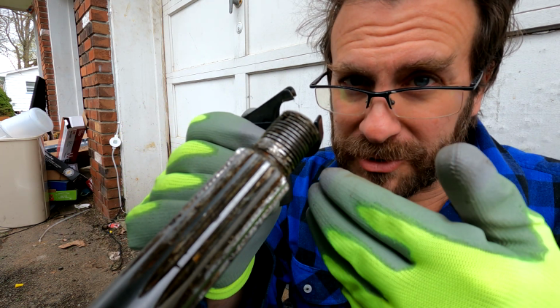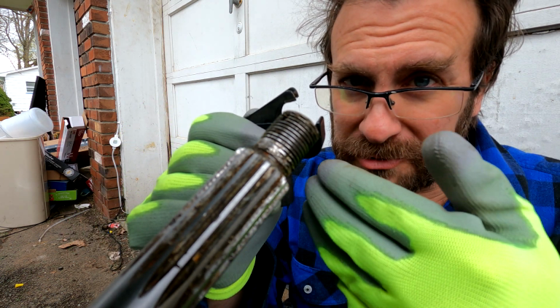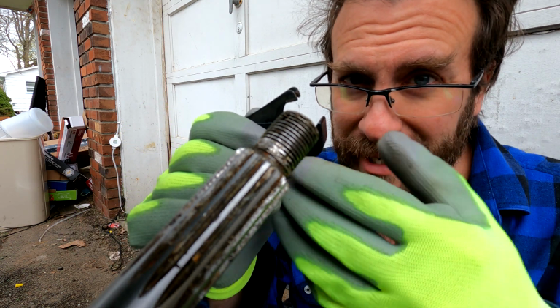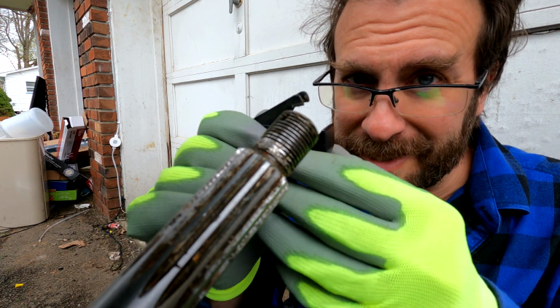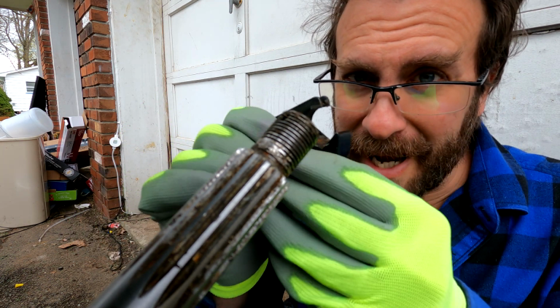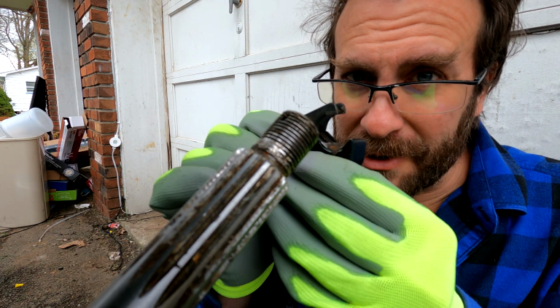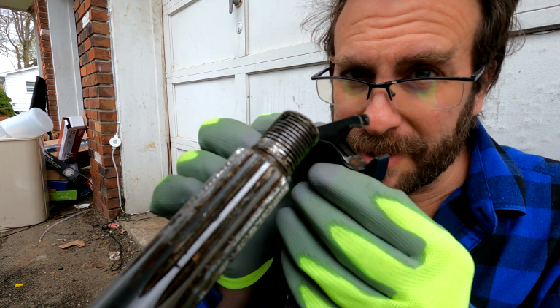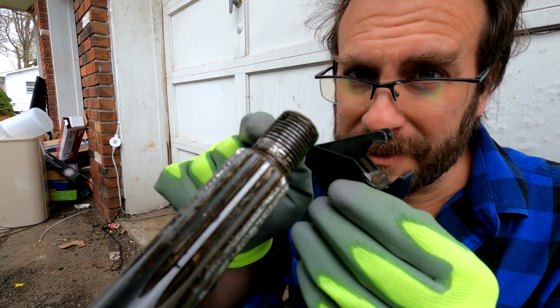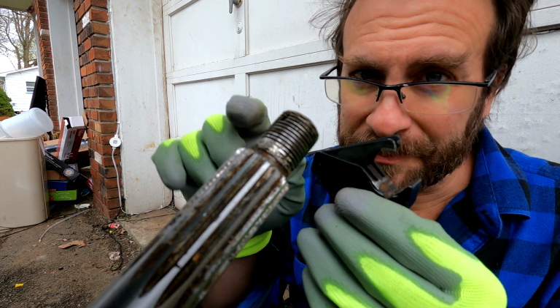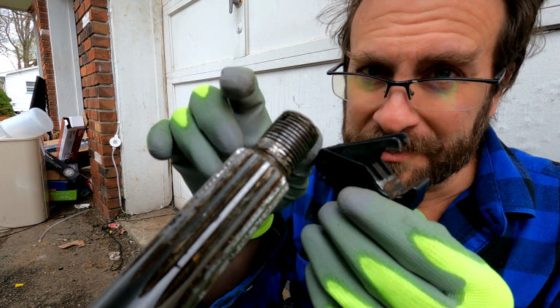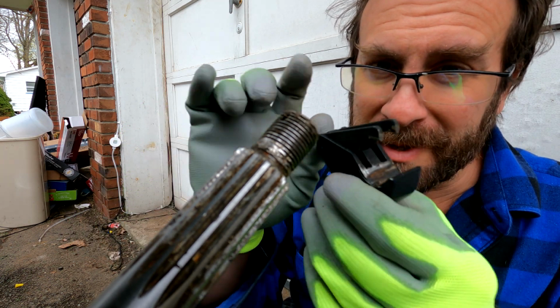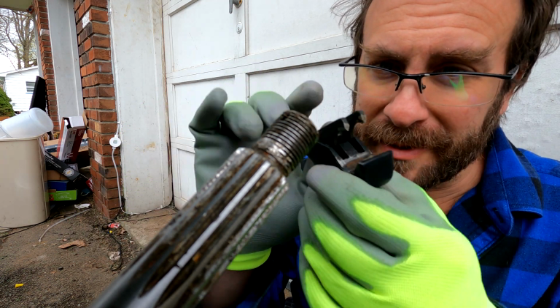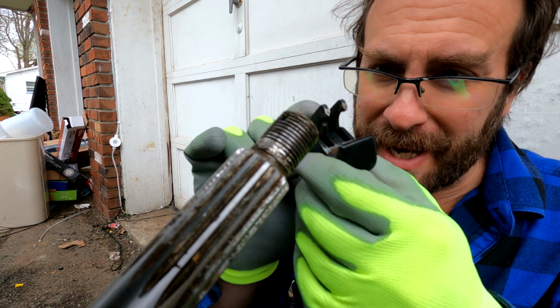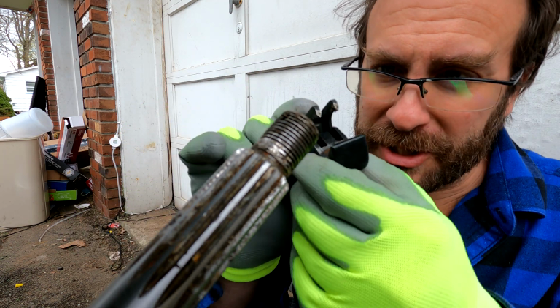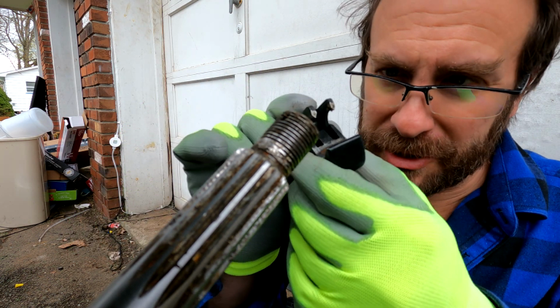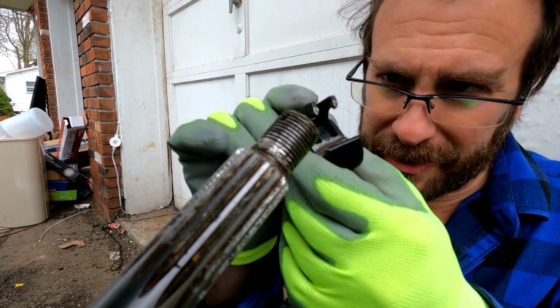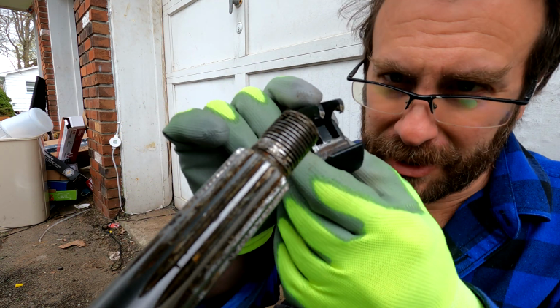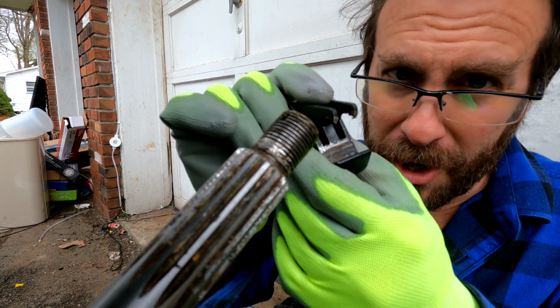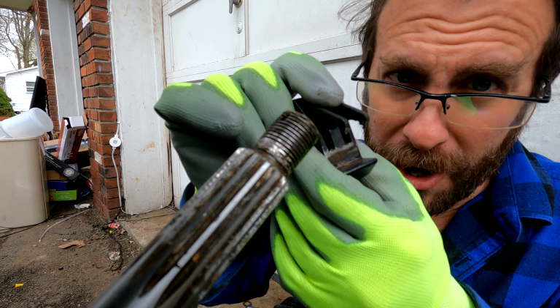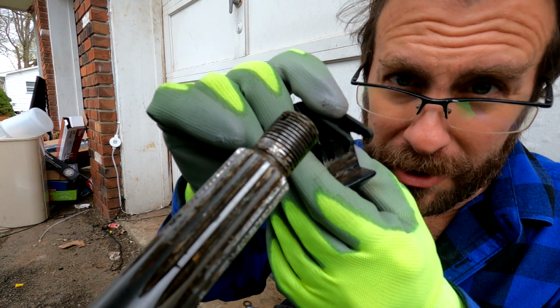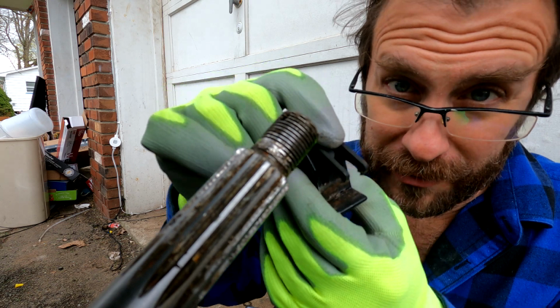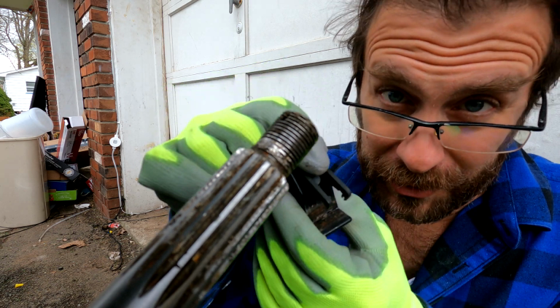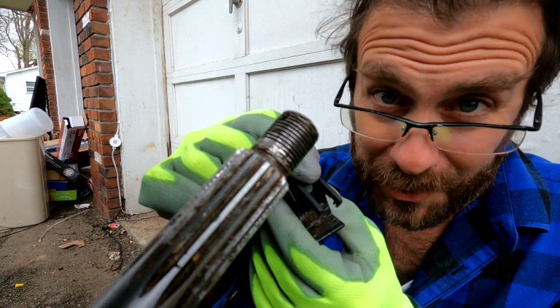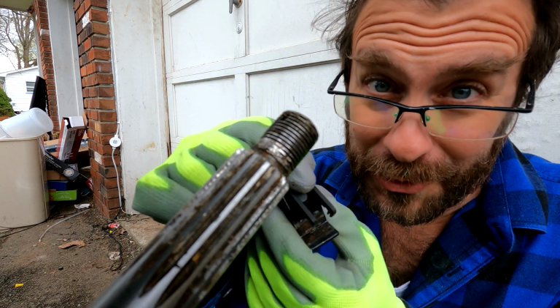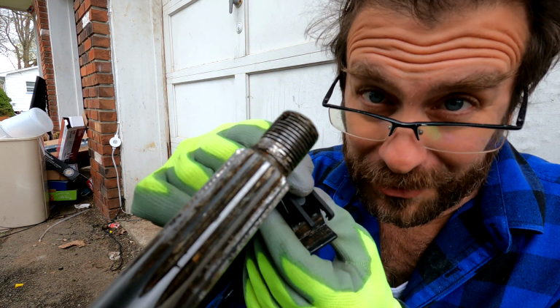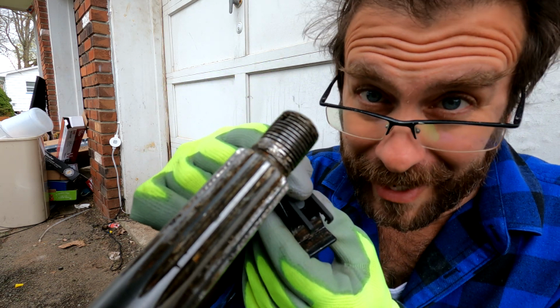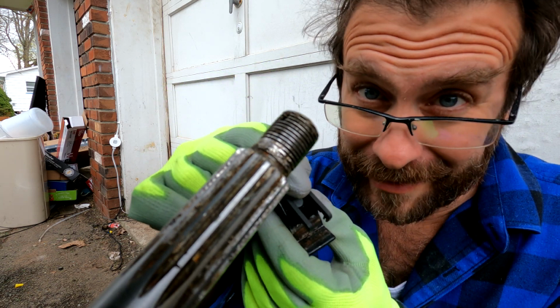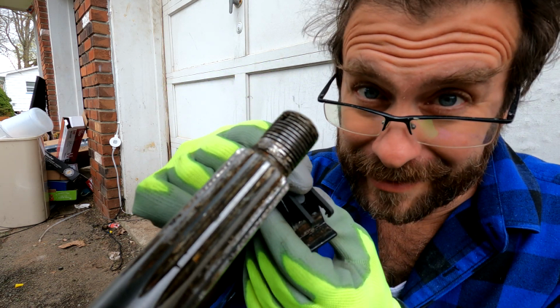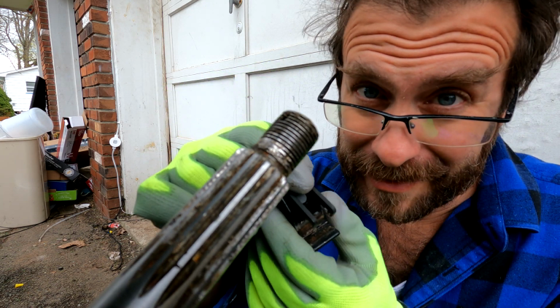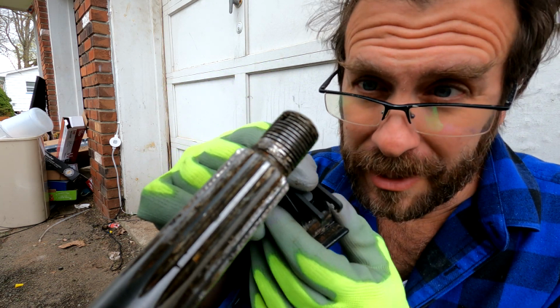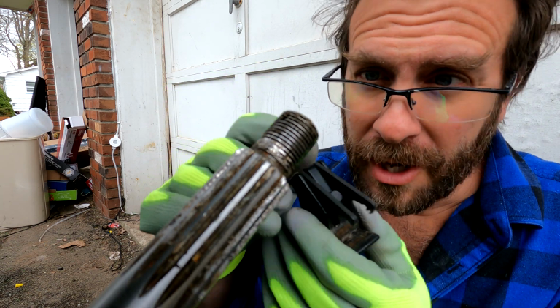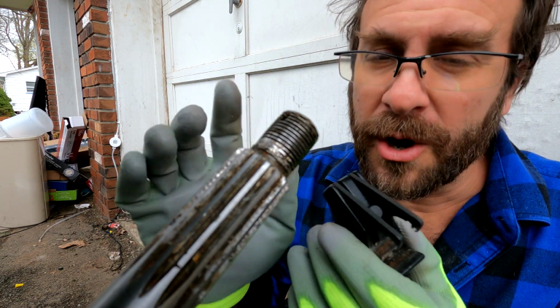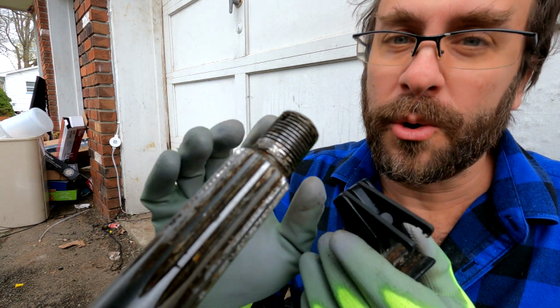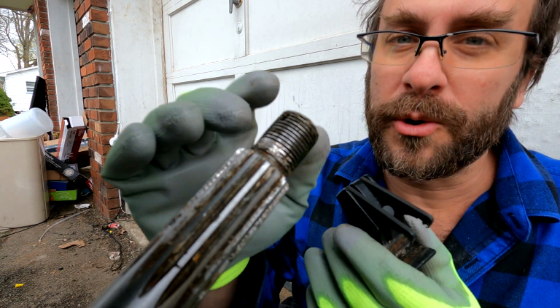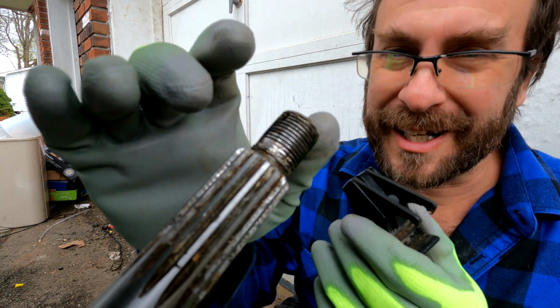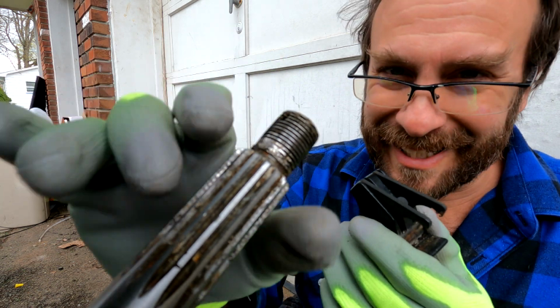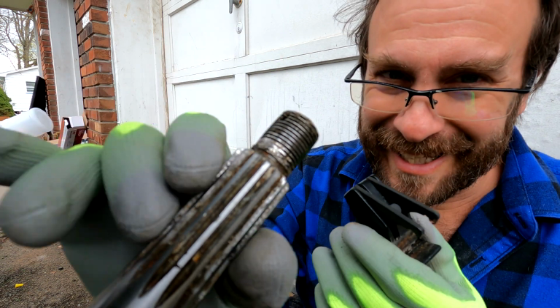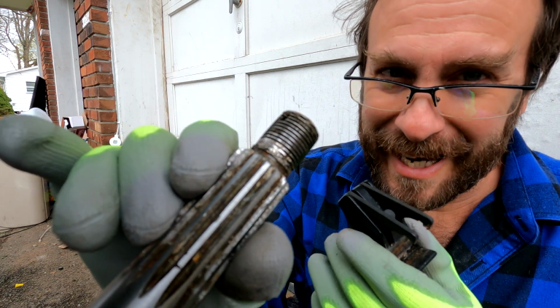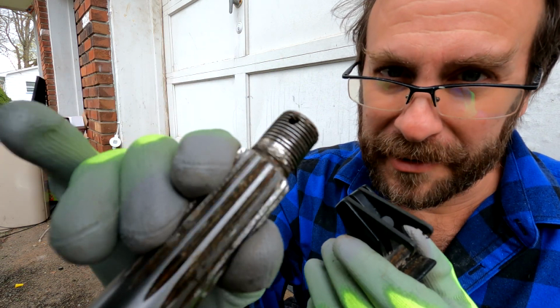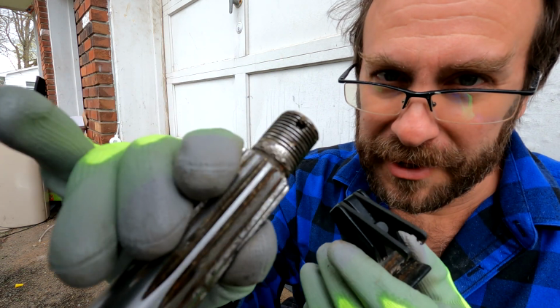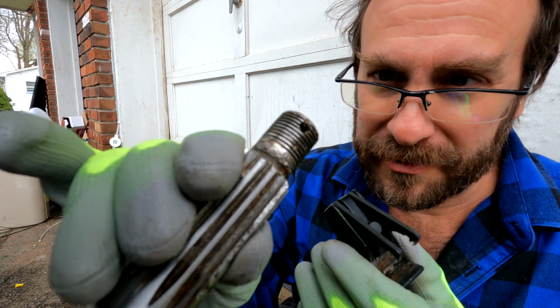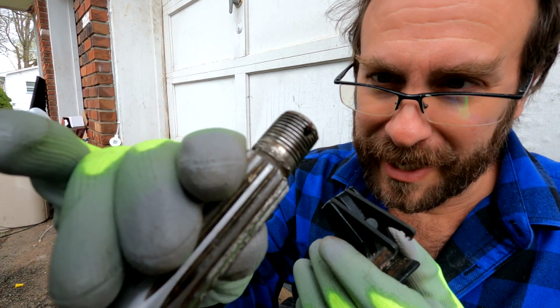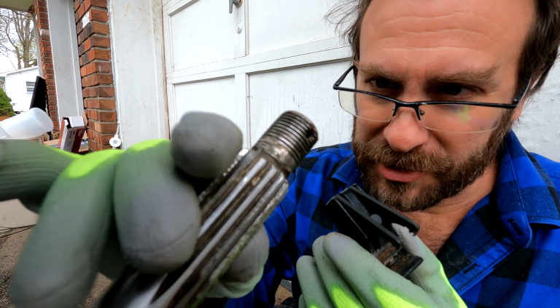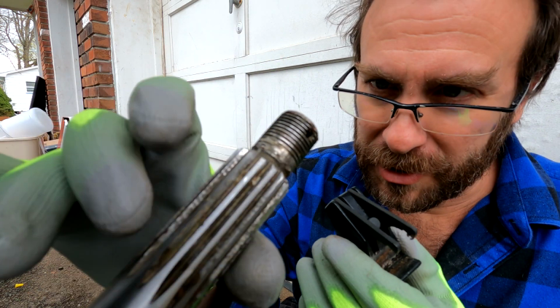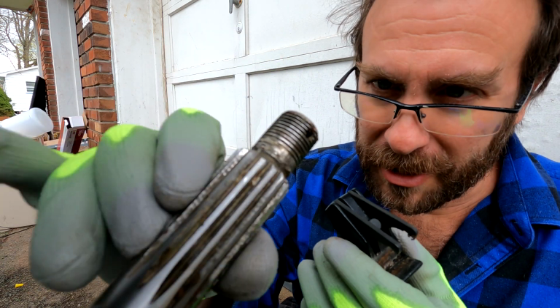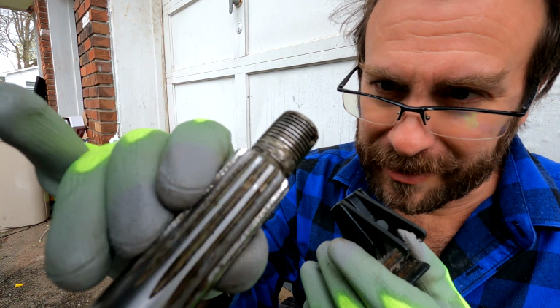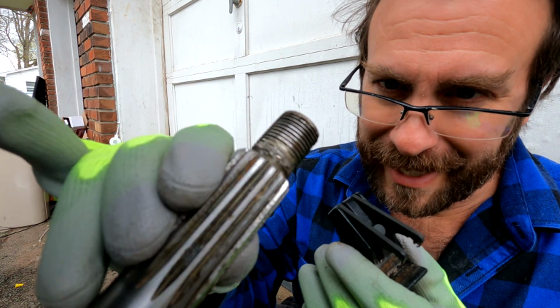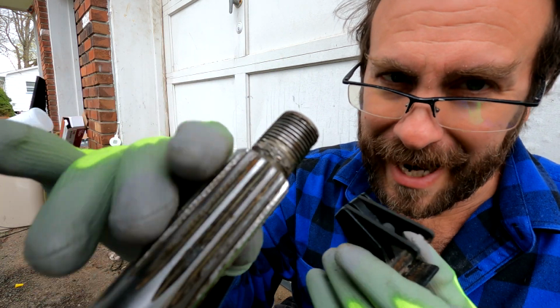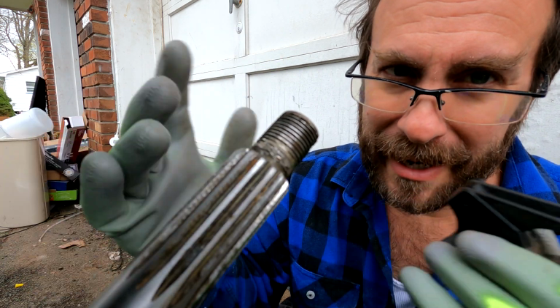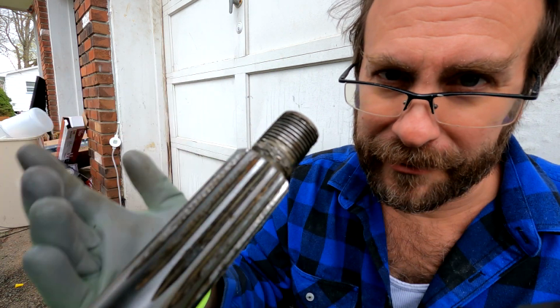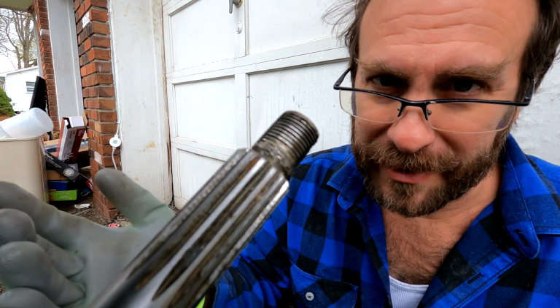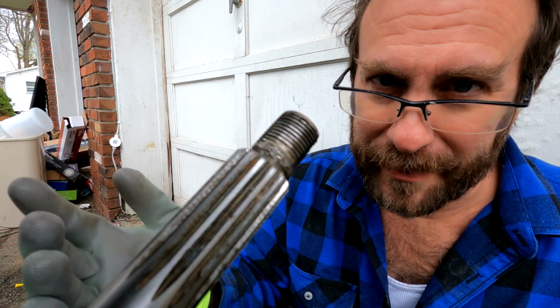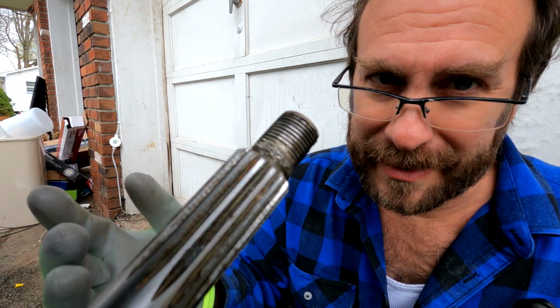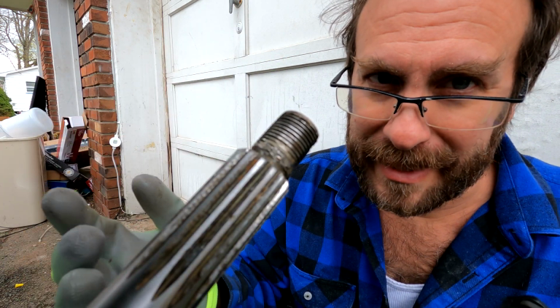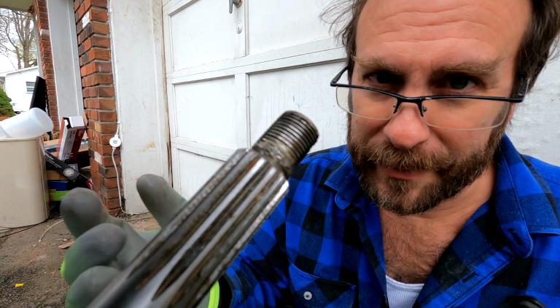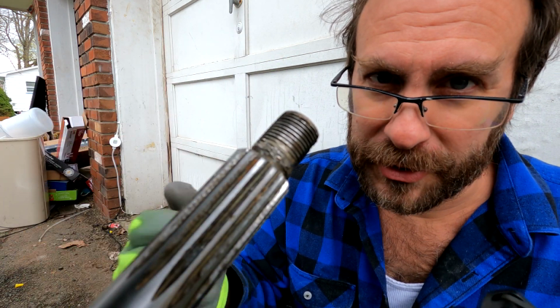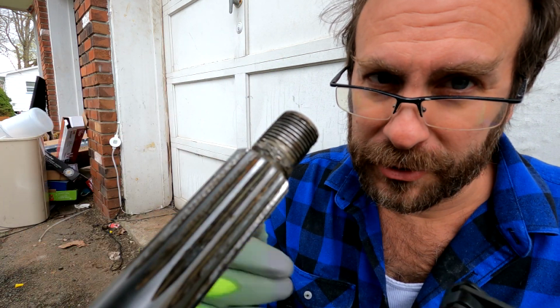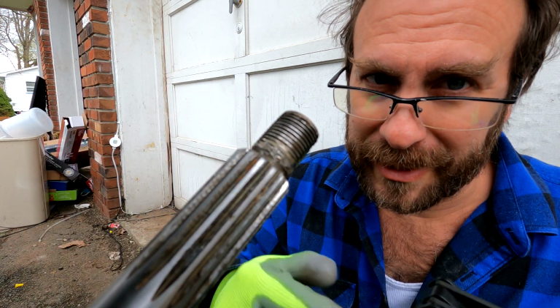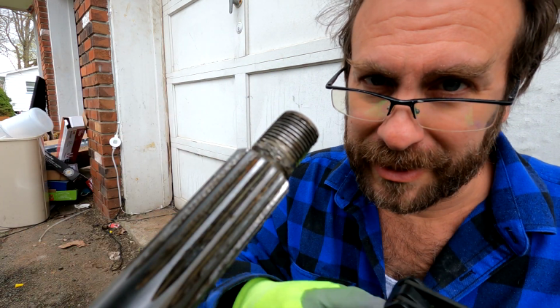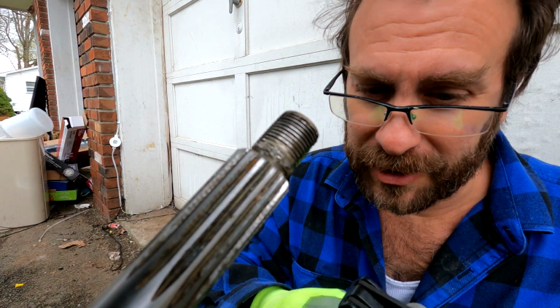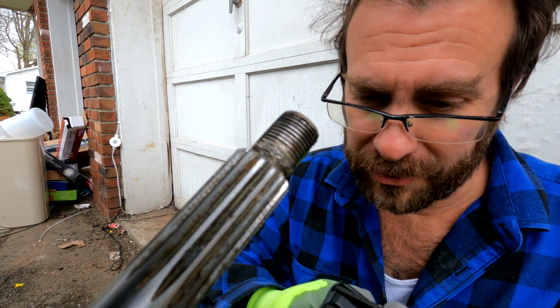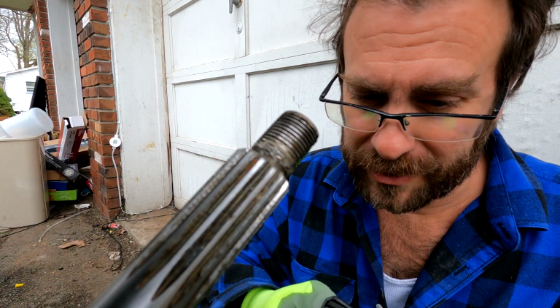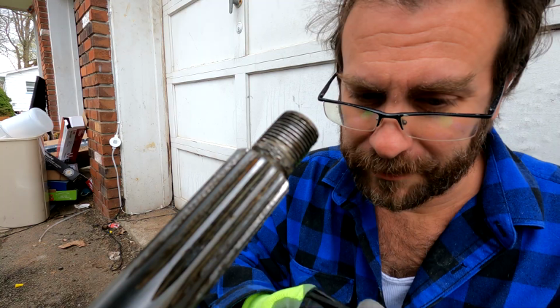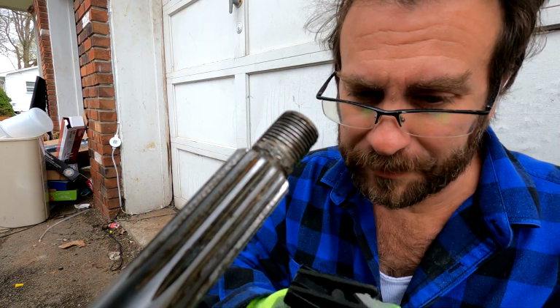You can use it to actually carve new threads or to clean out the threads you currently have for the best opportunity to use them.